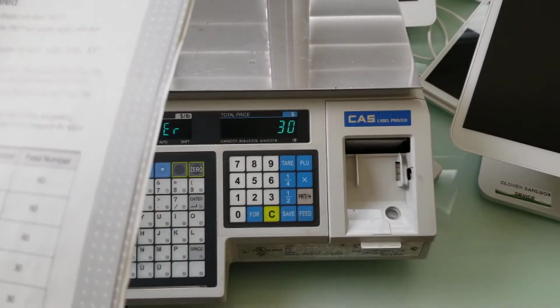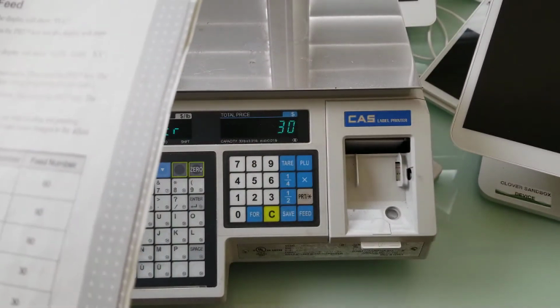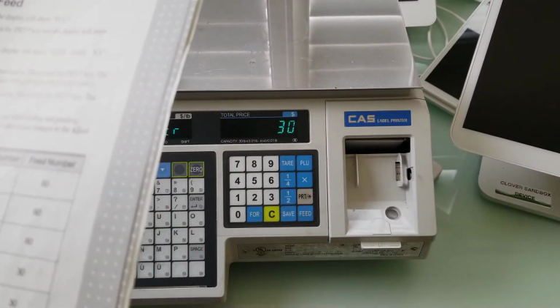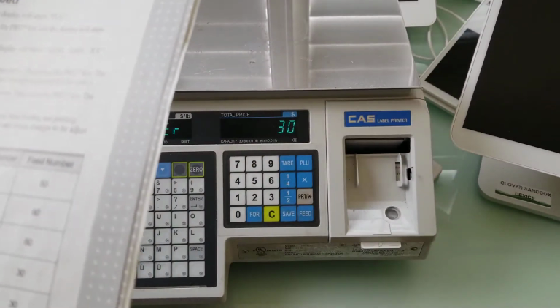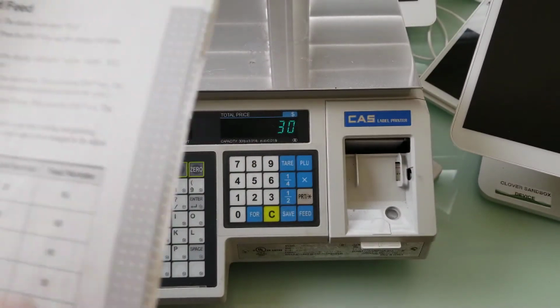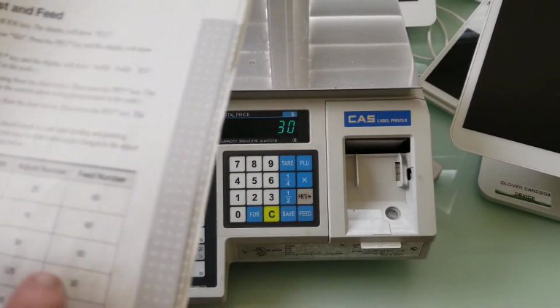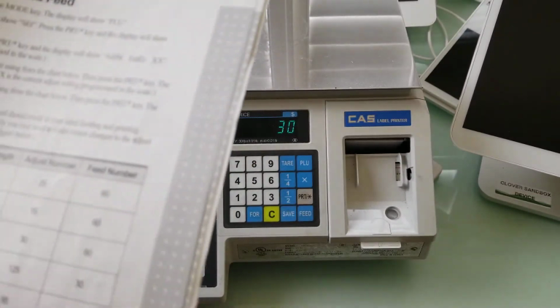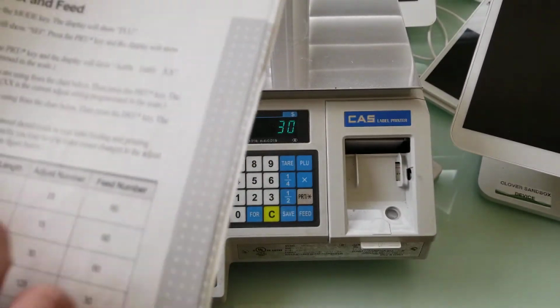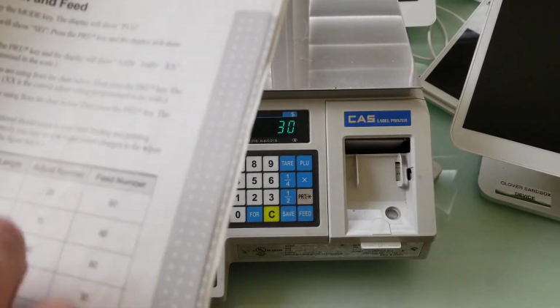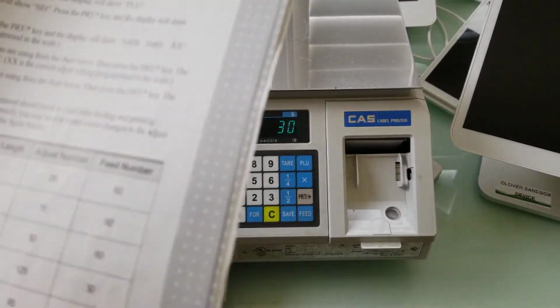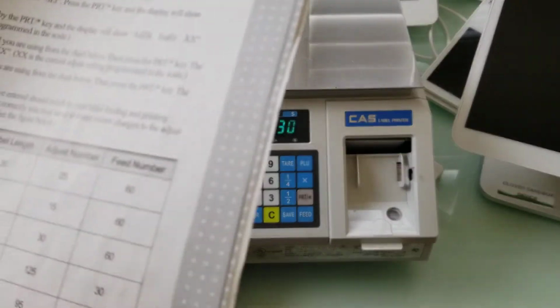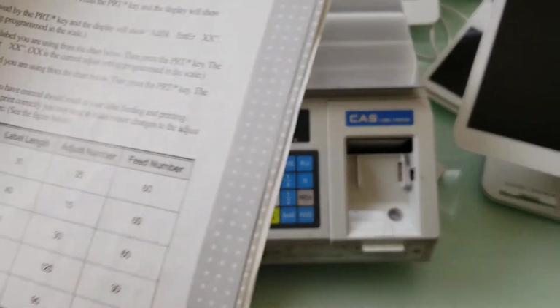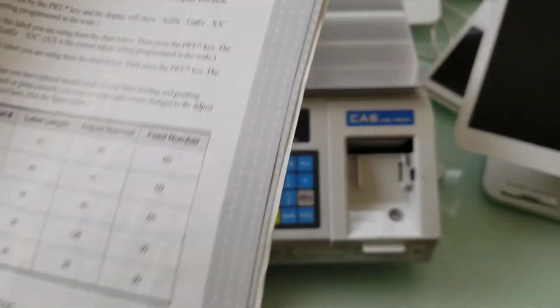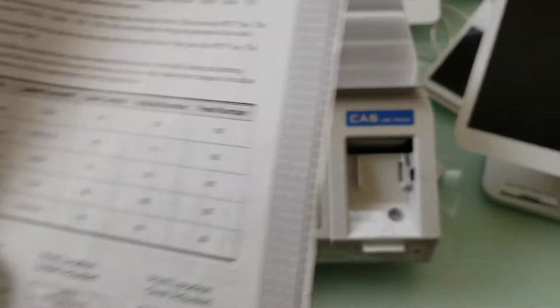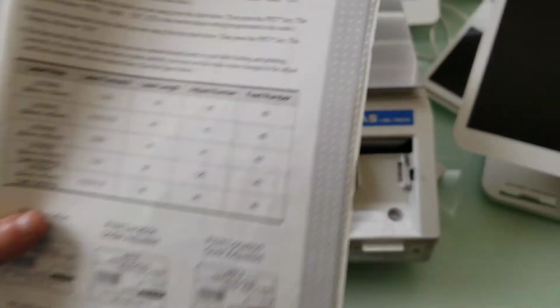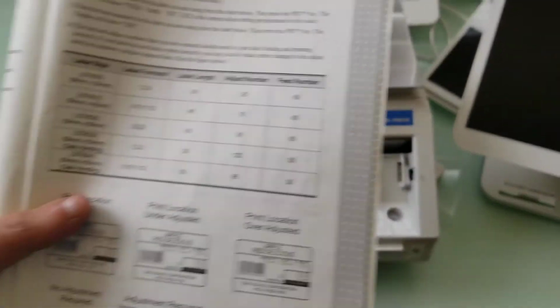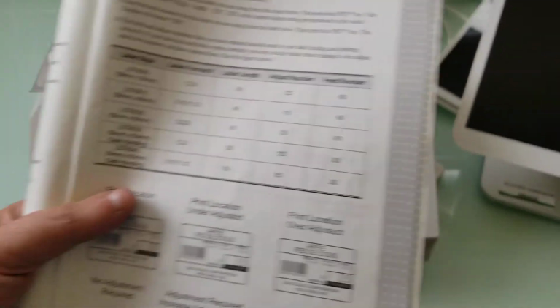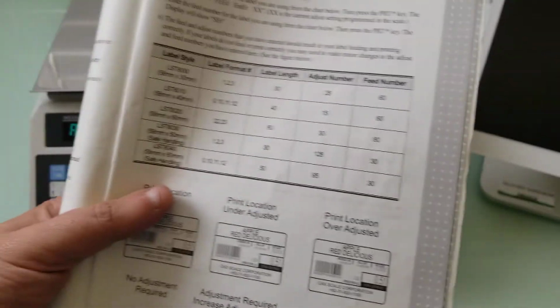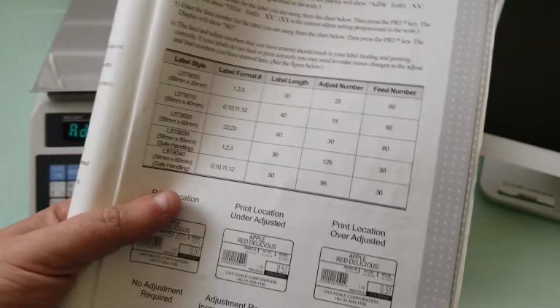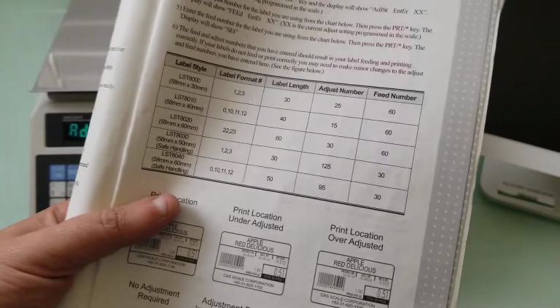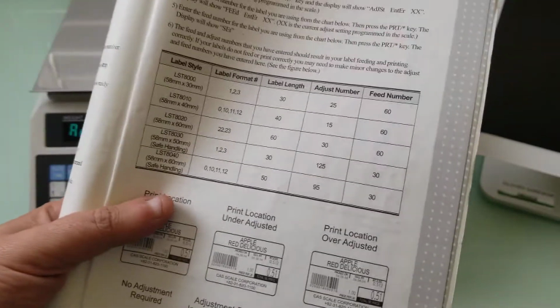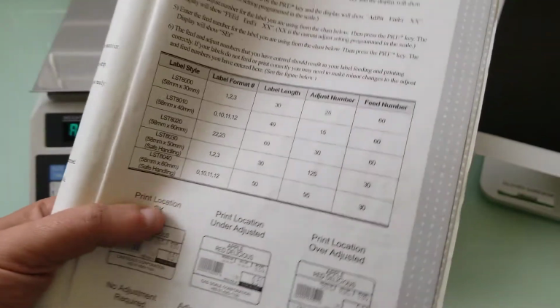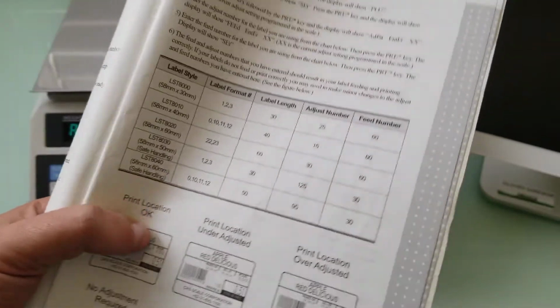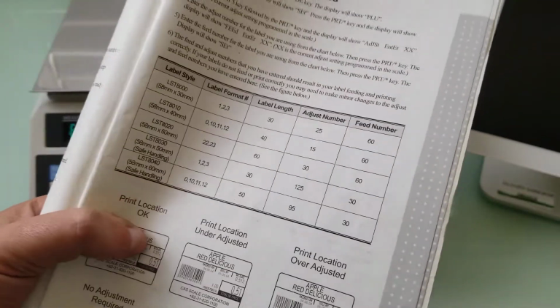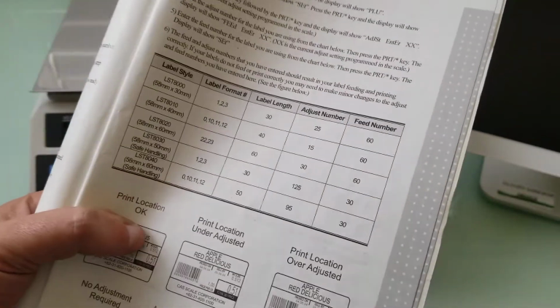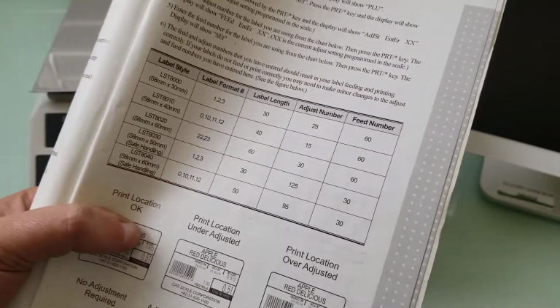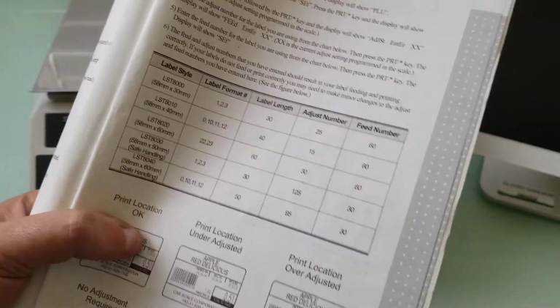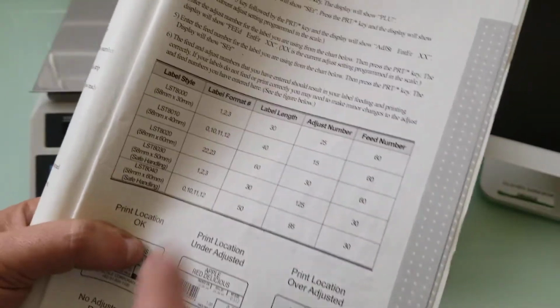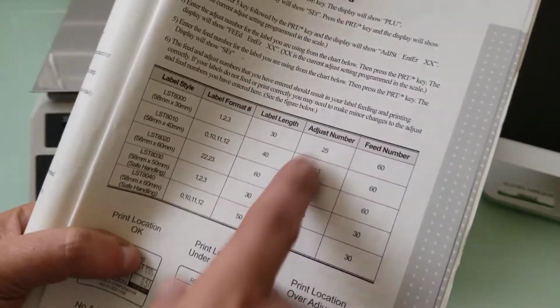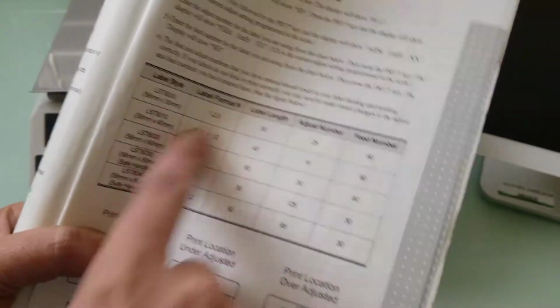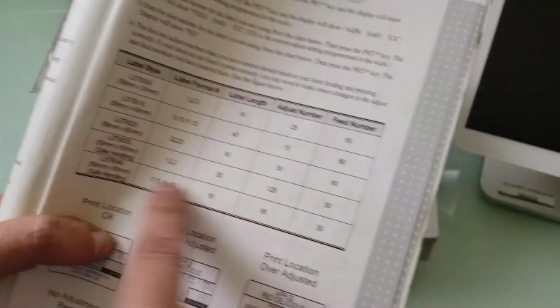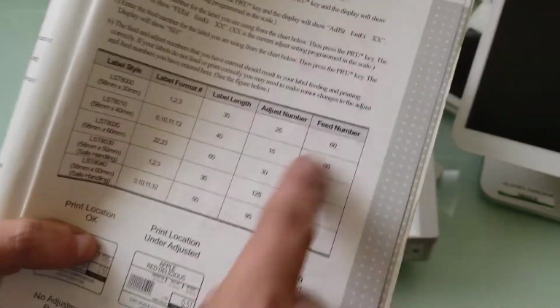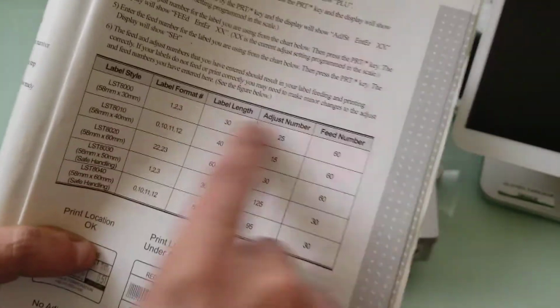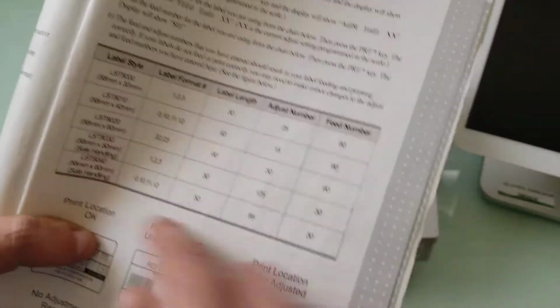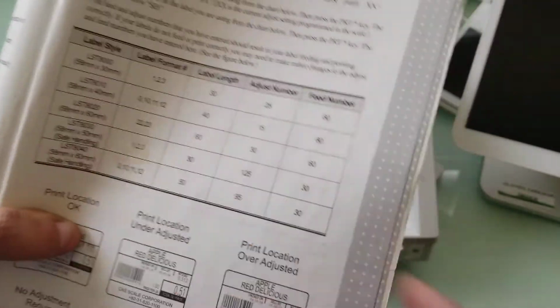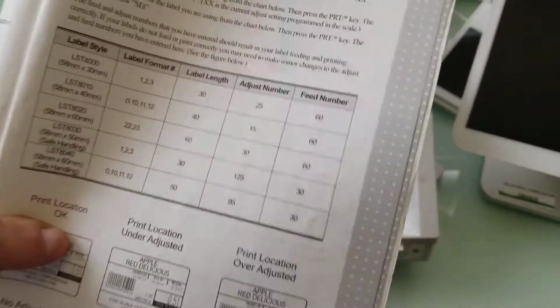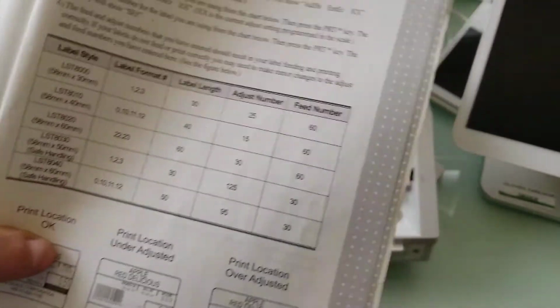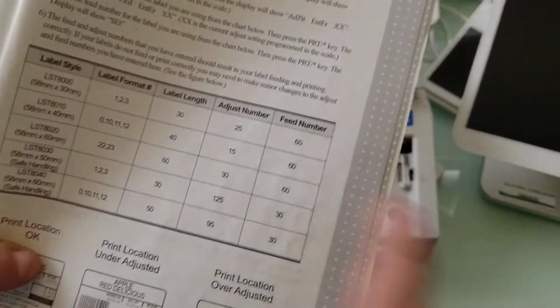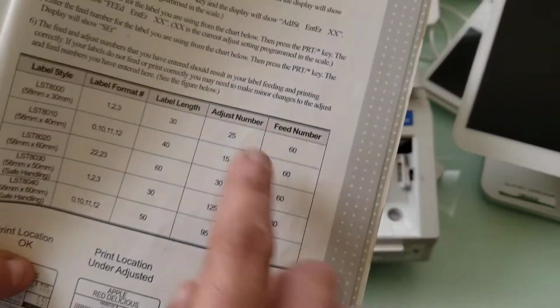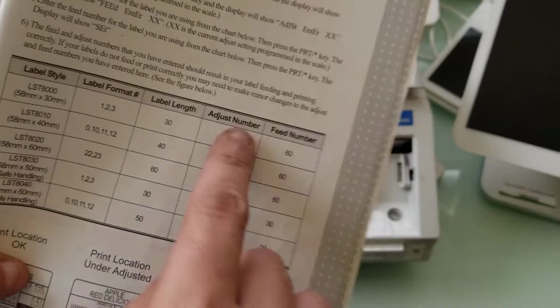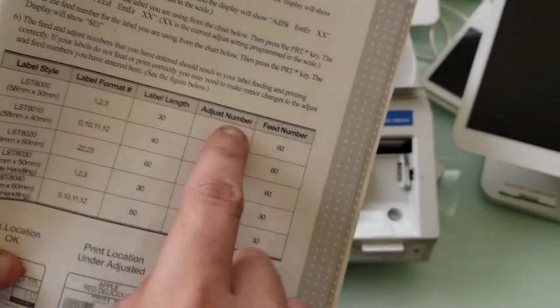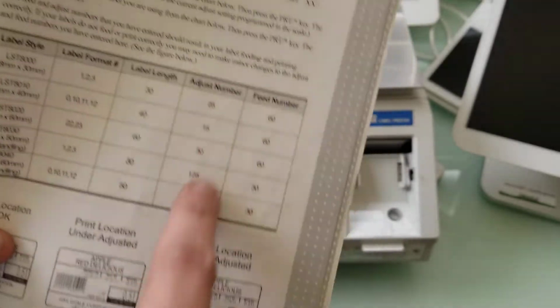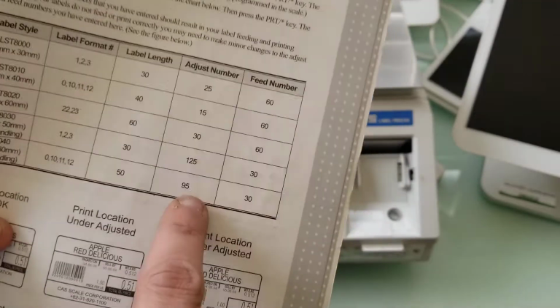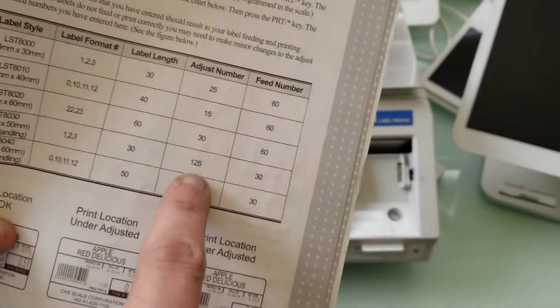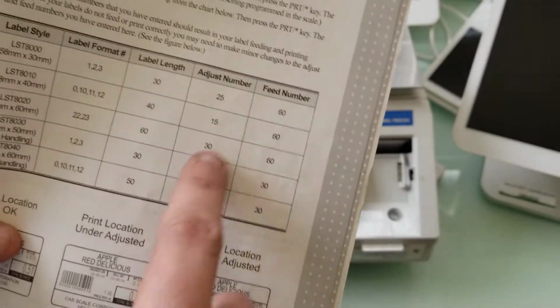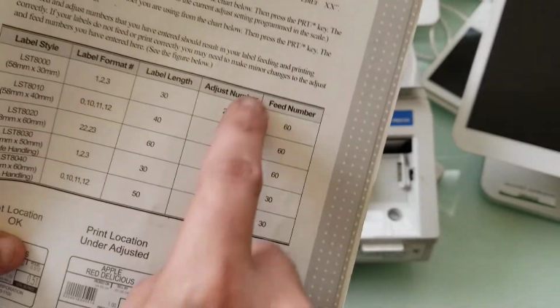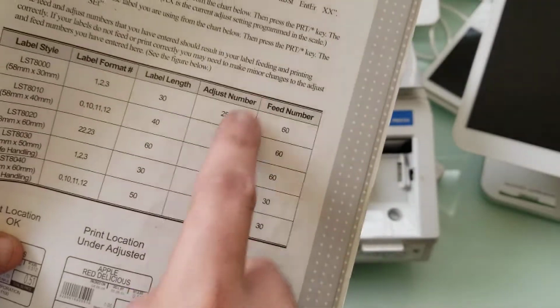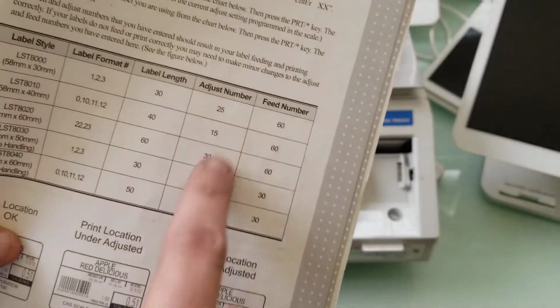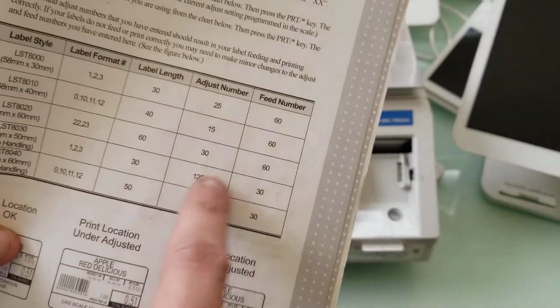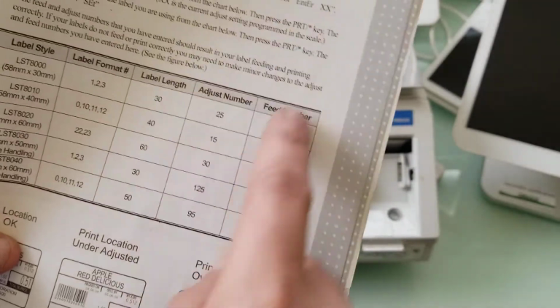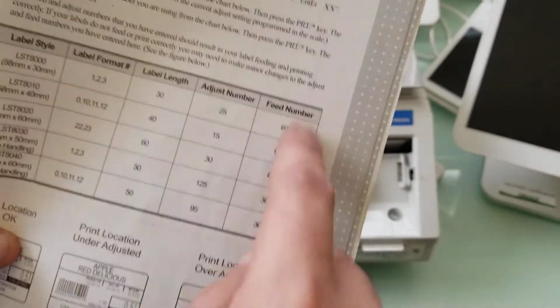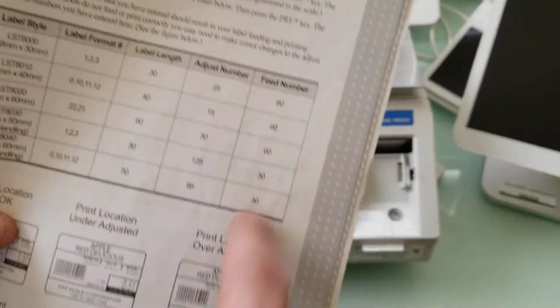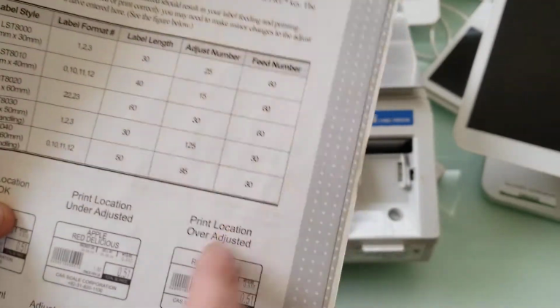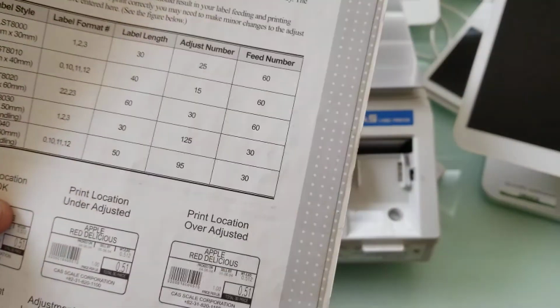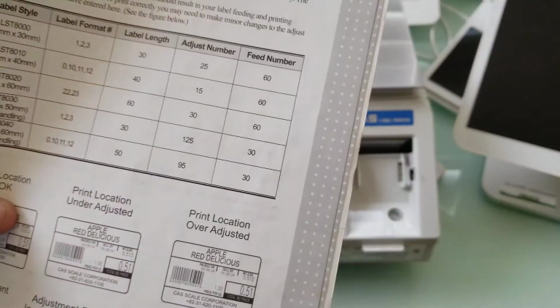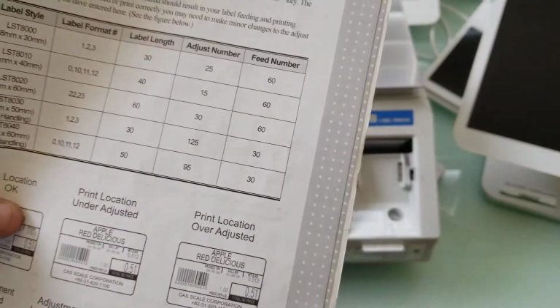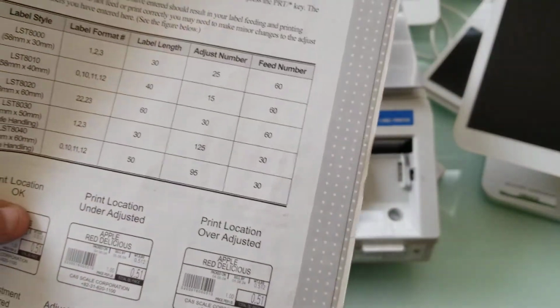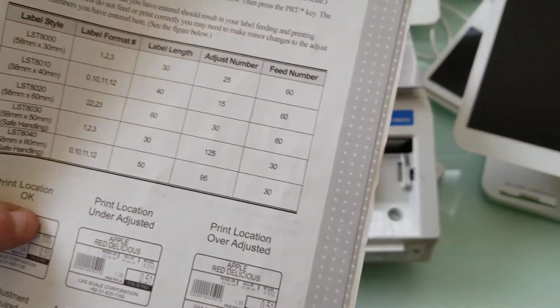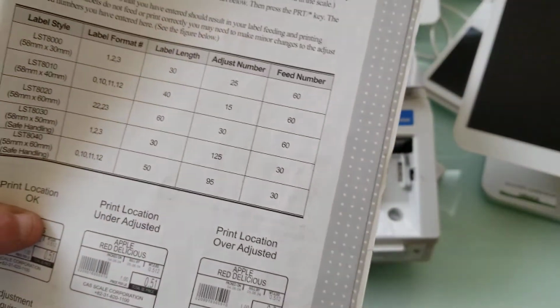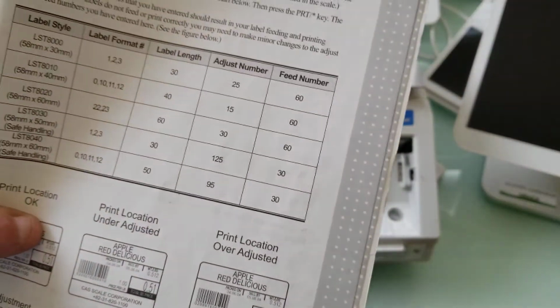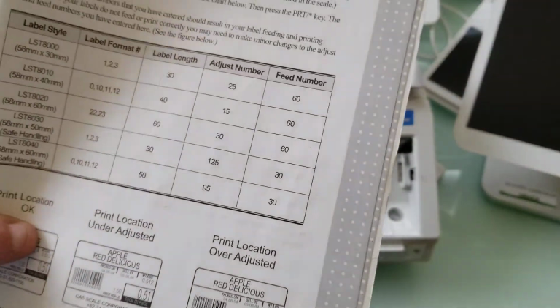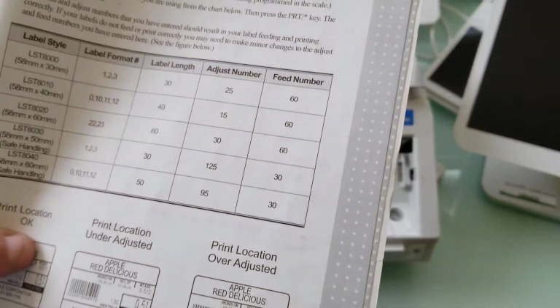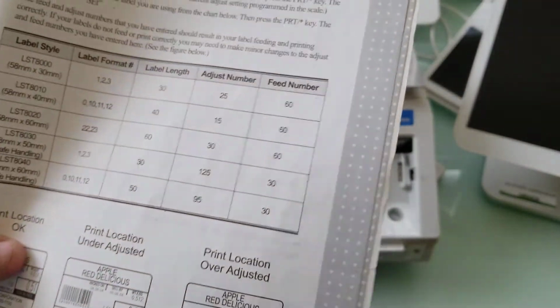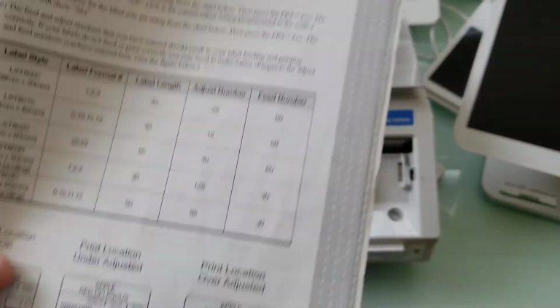Depending on what label format you're using, this is the chart that tells you what the adjust number and the feed number need to be.